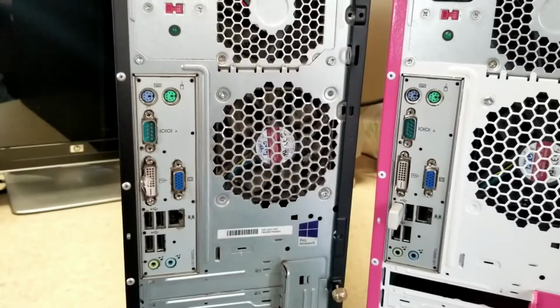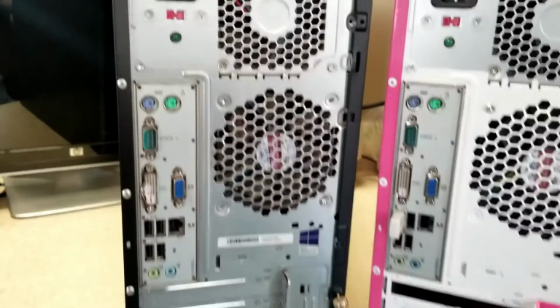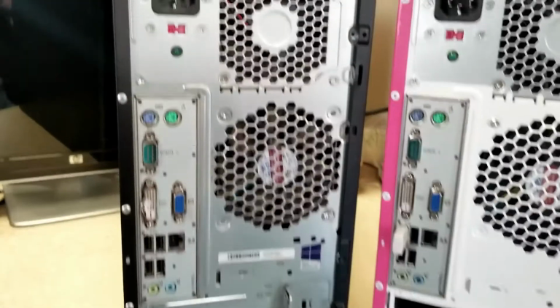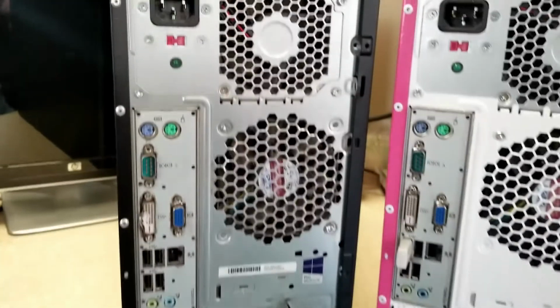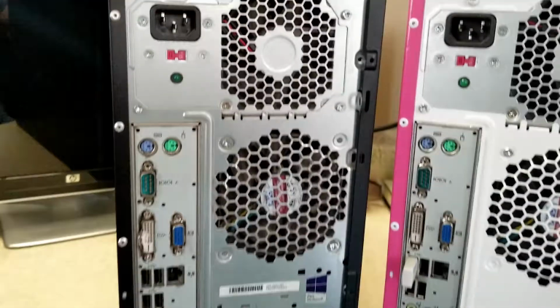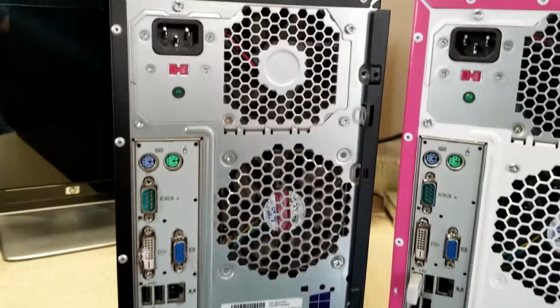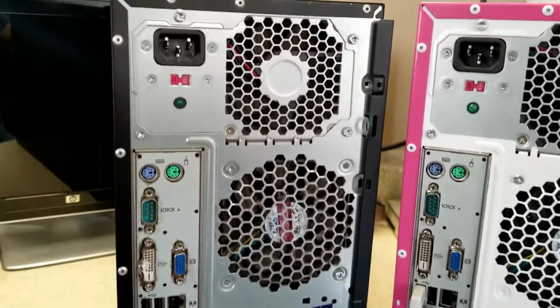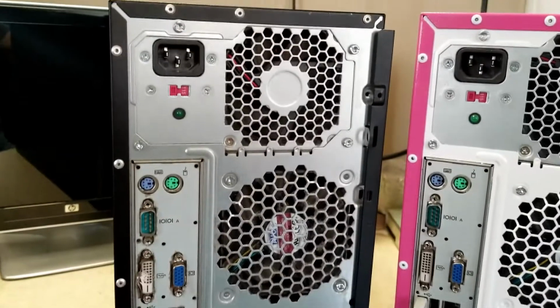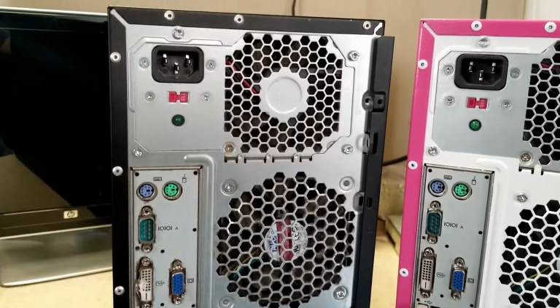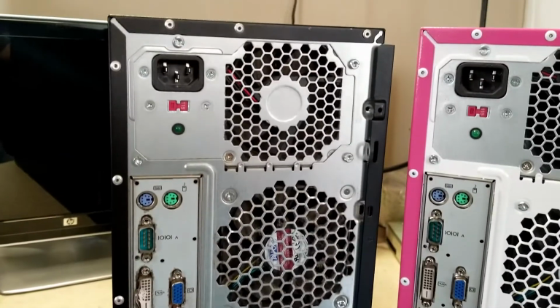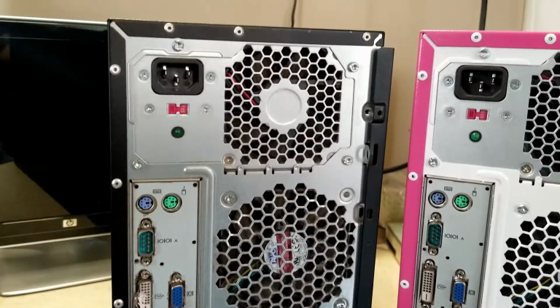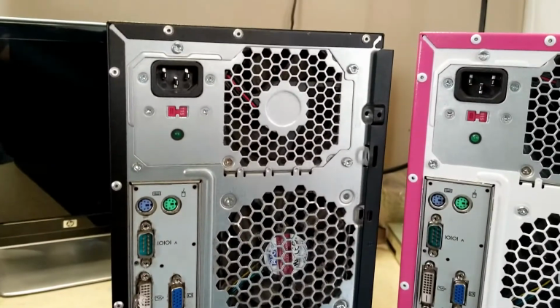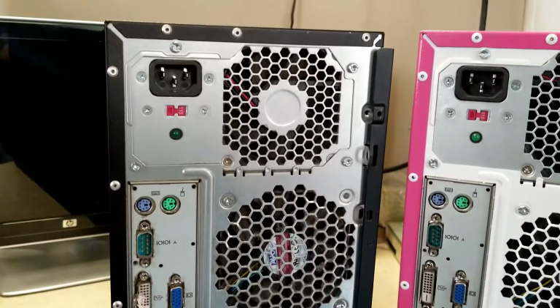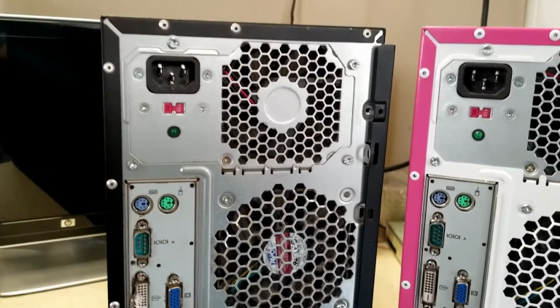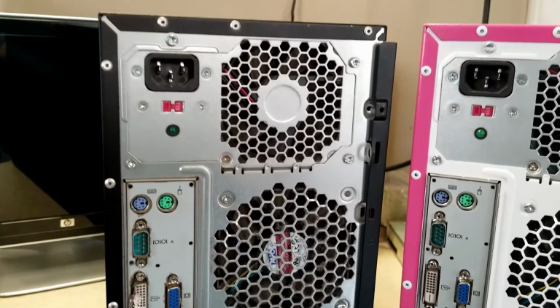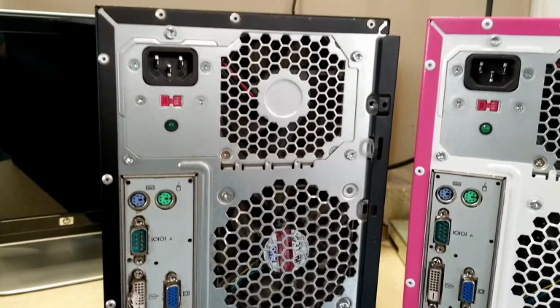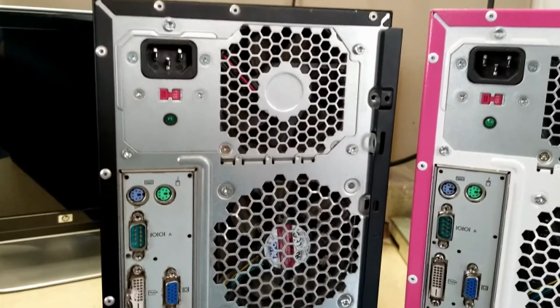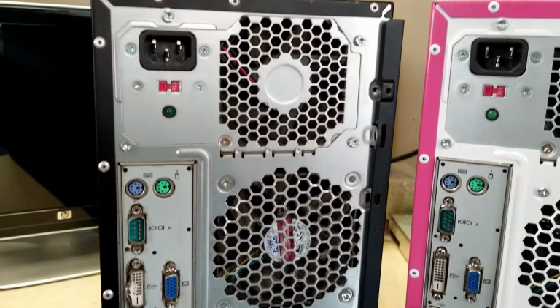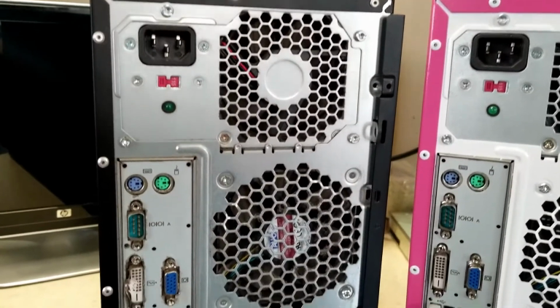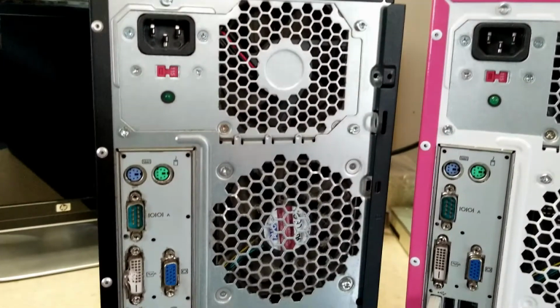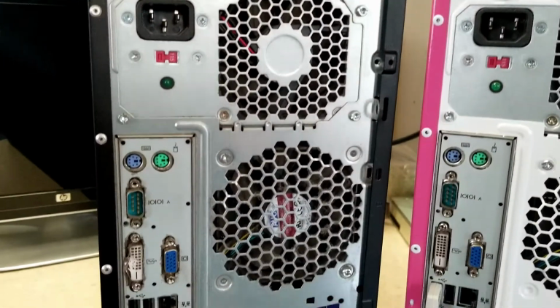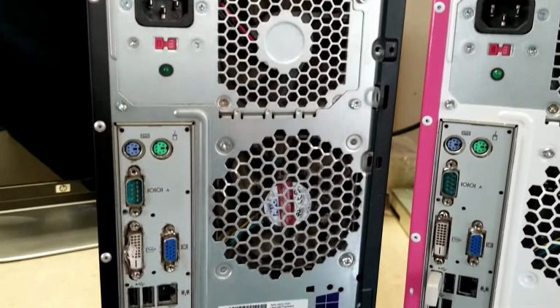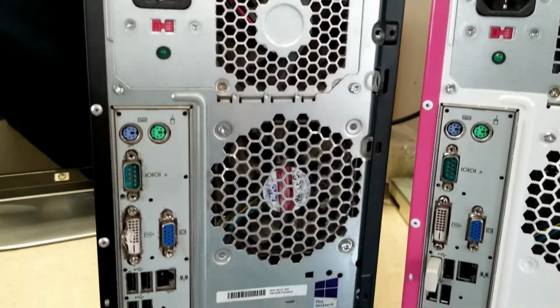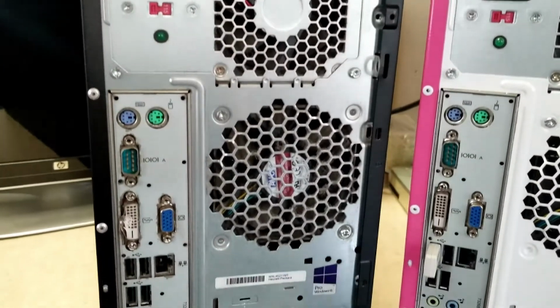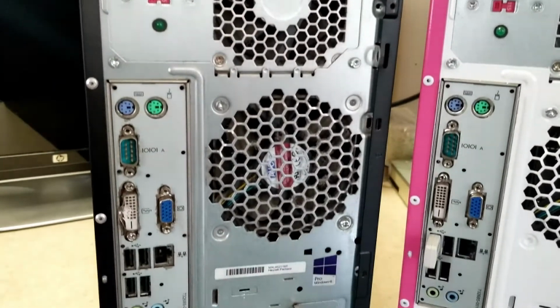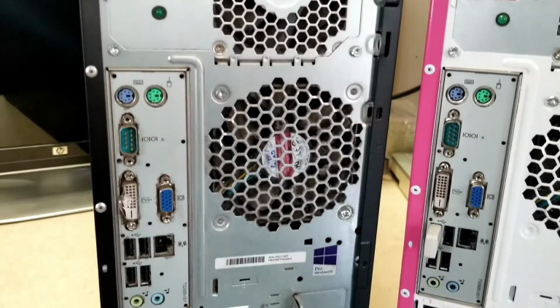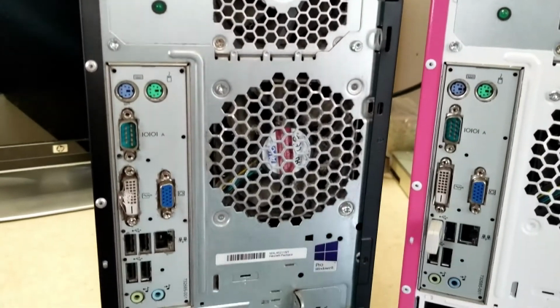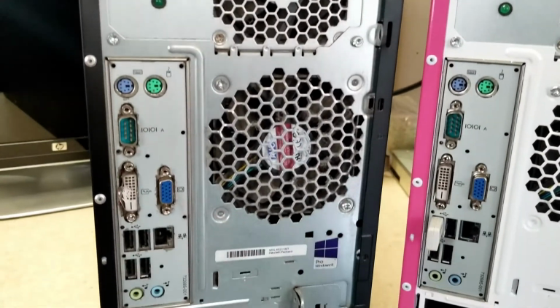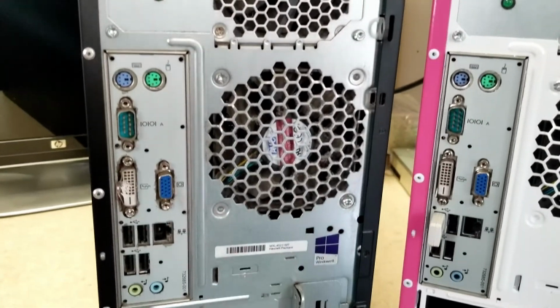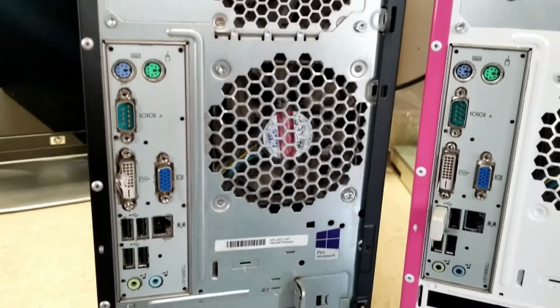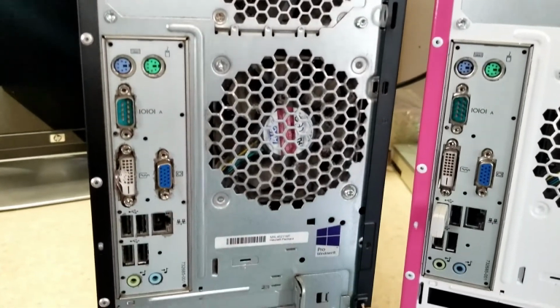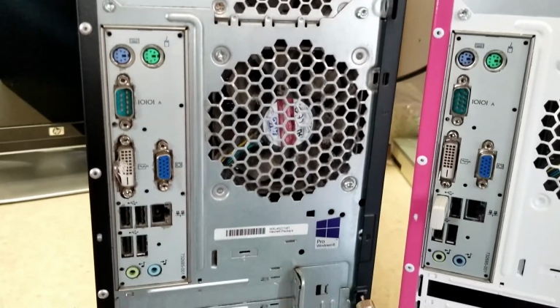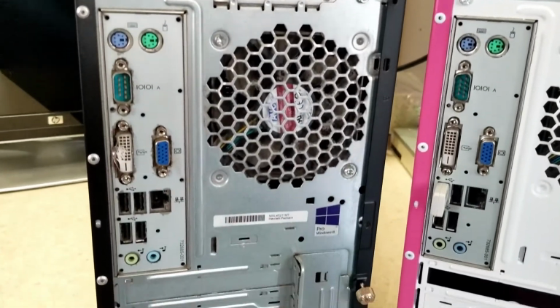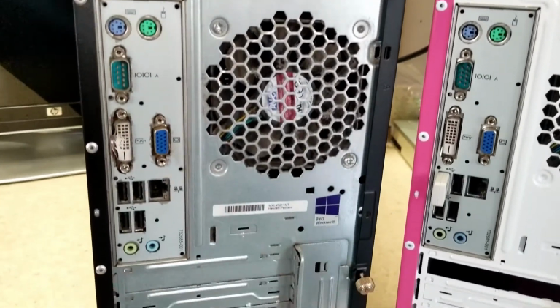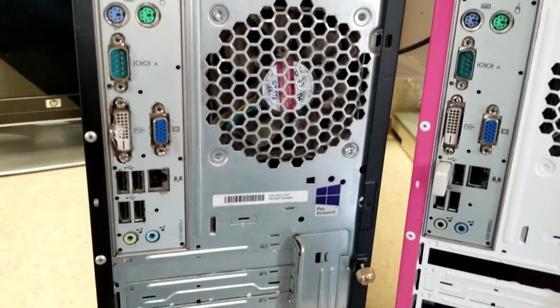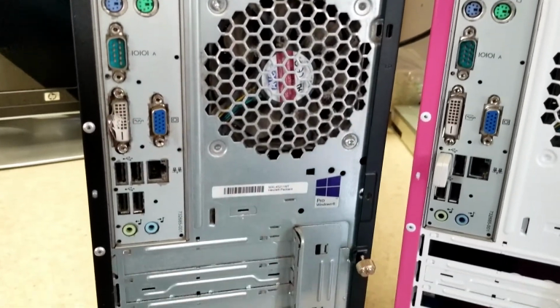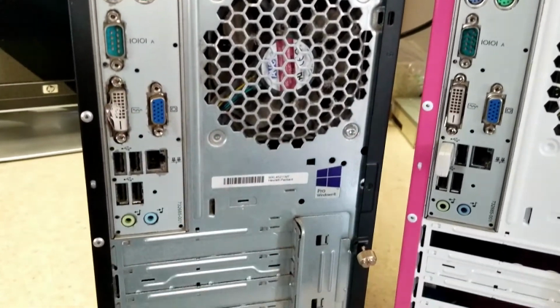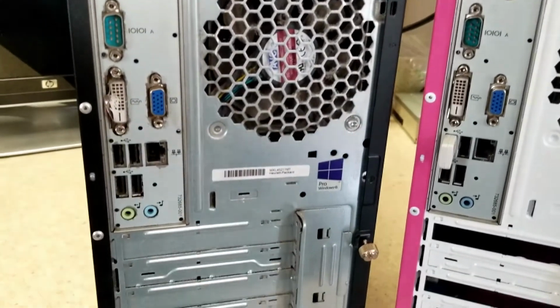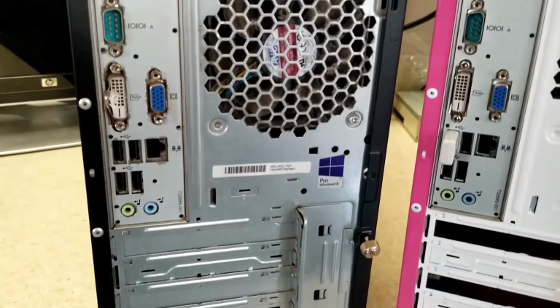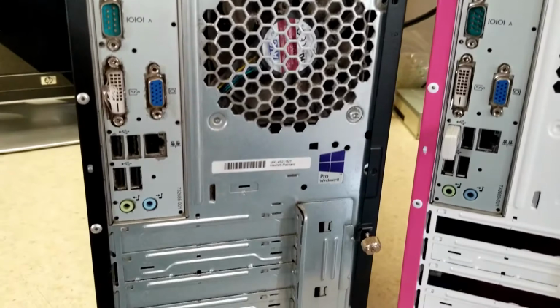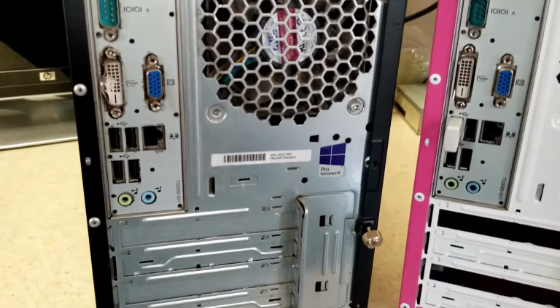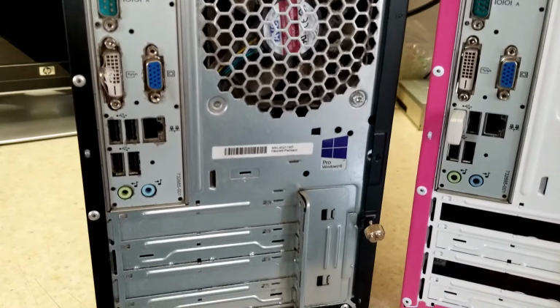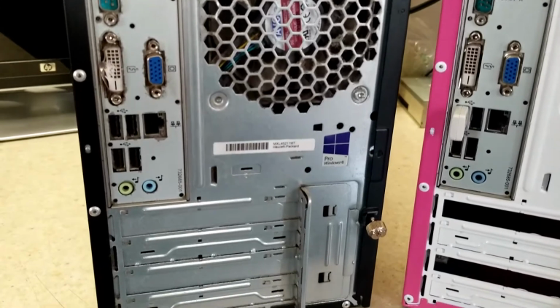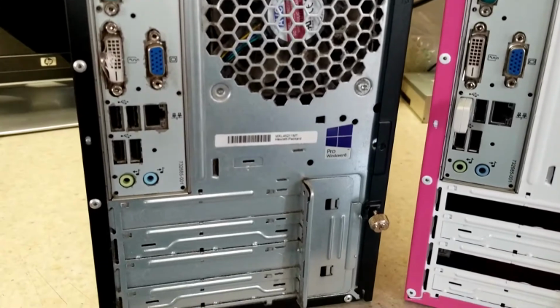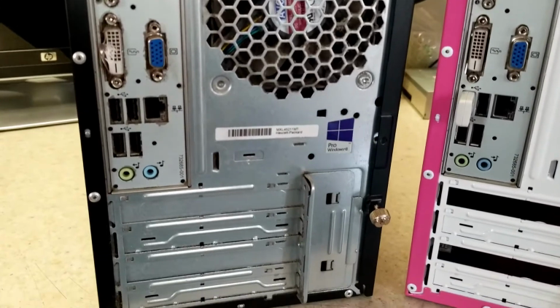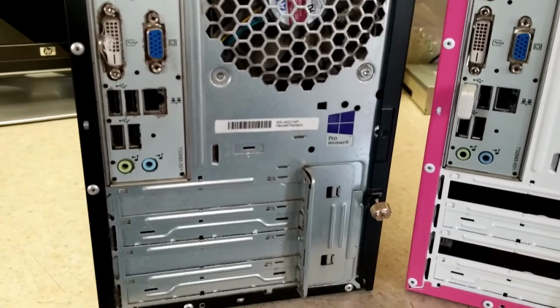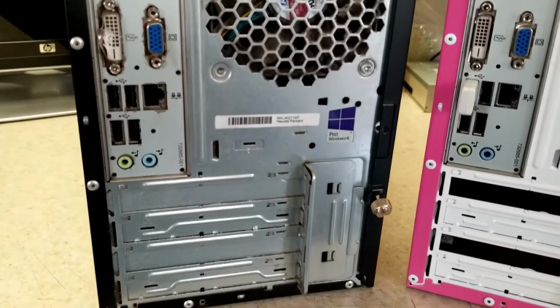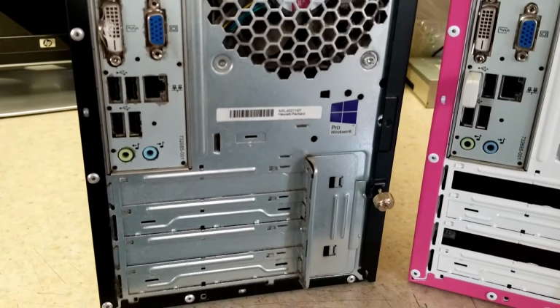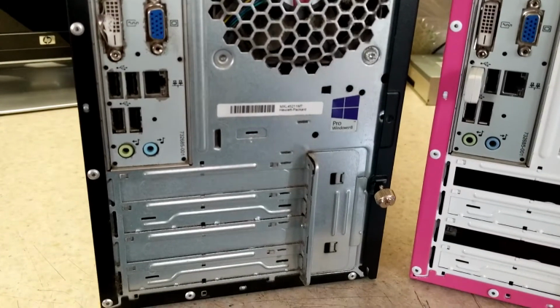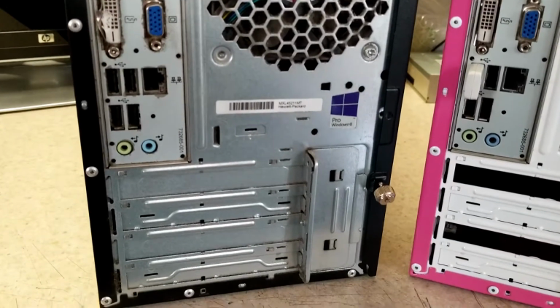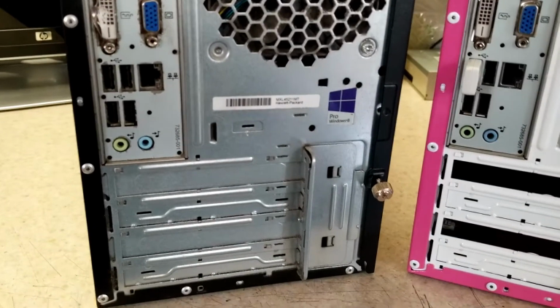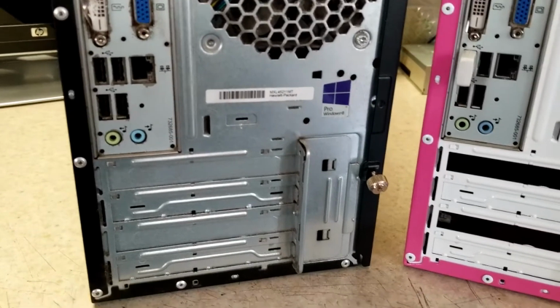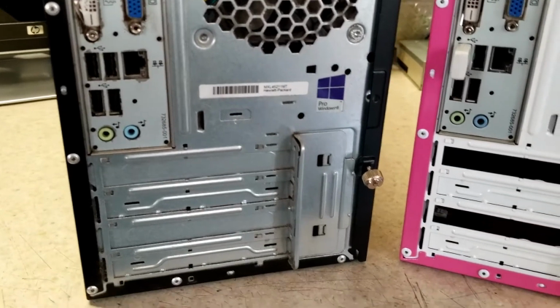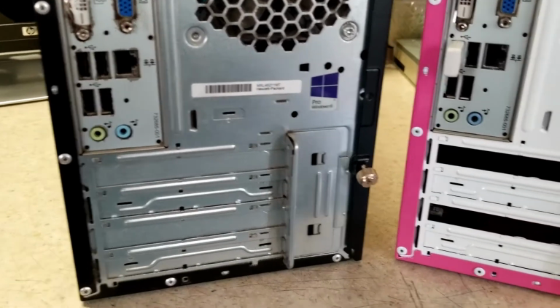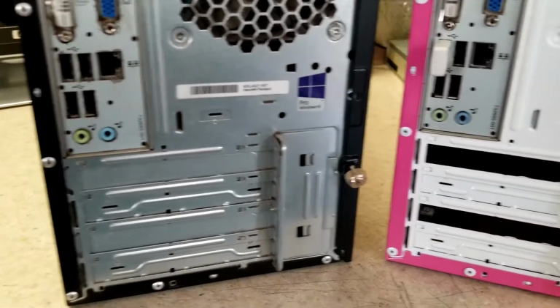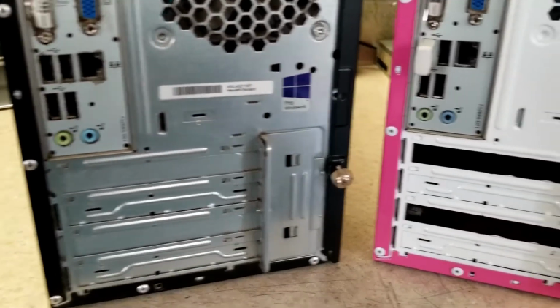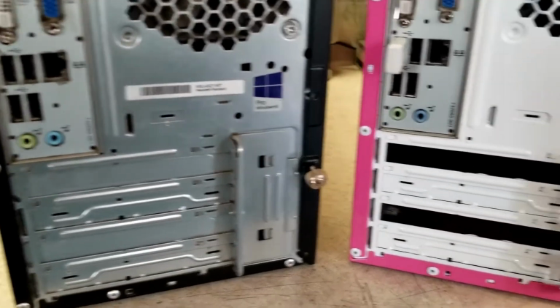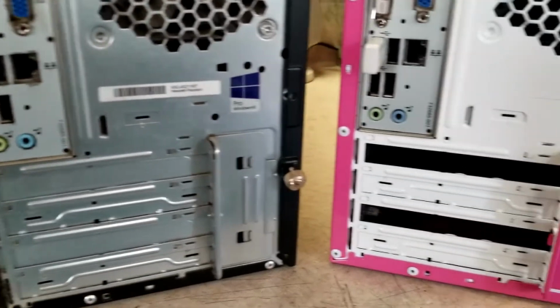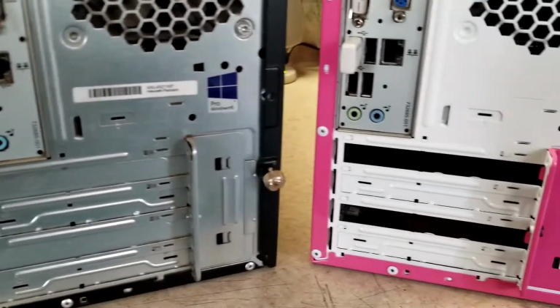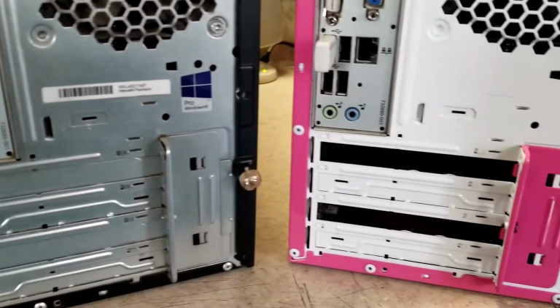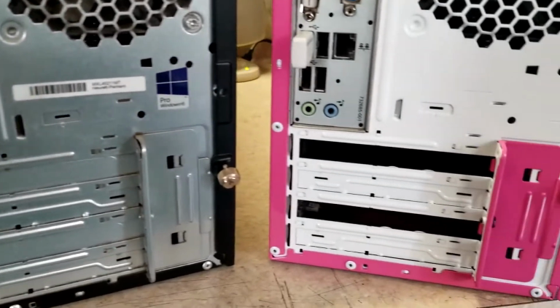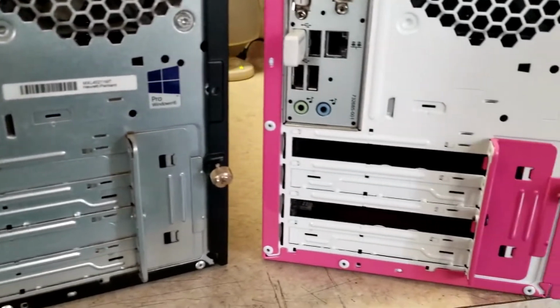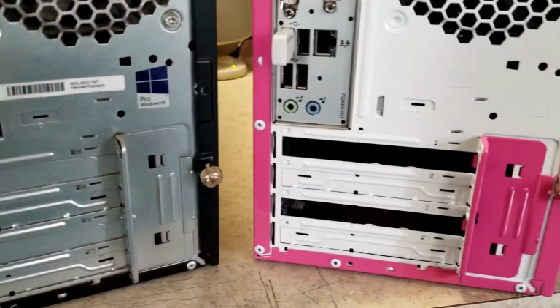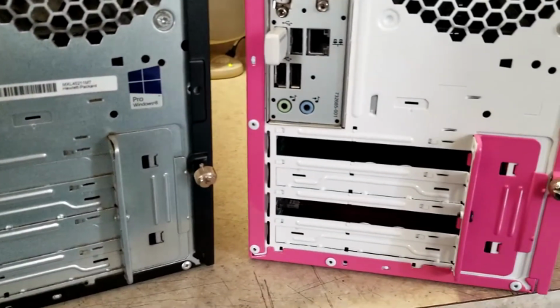In this view from the rear, the one on the left has a smashed DVI port, so we're going to use that one later to test the CPU with a dedicated GPU.